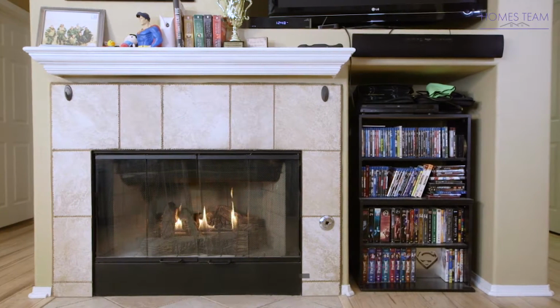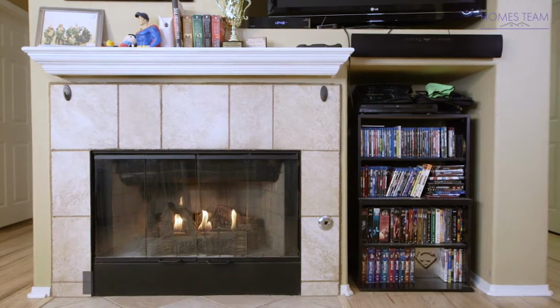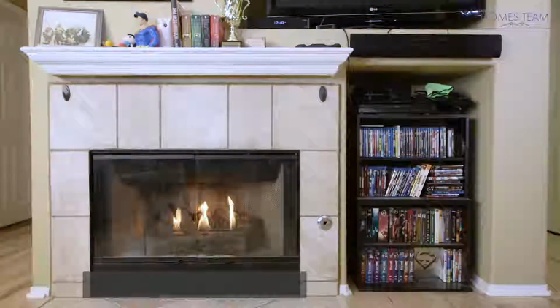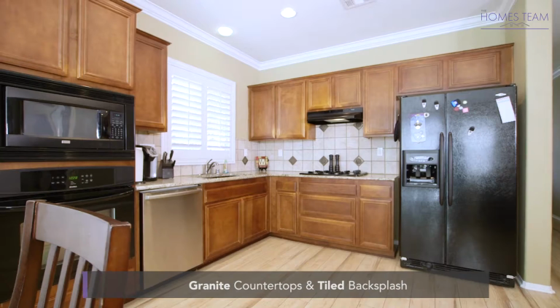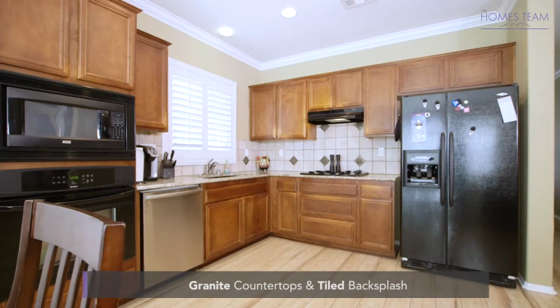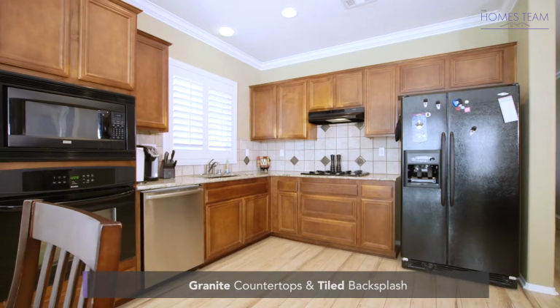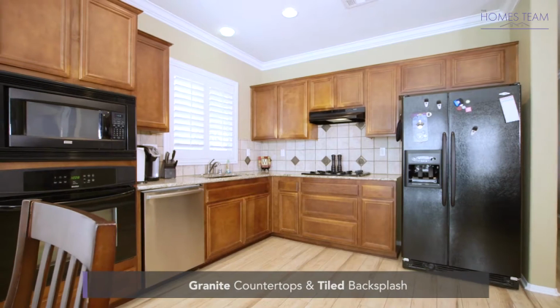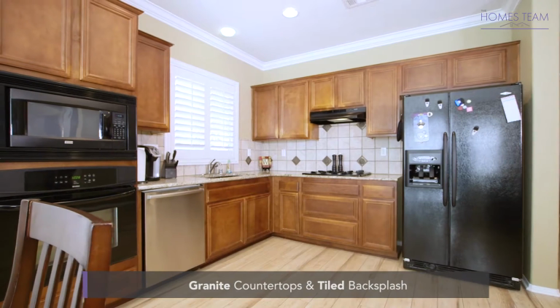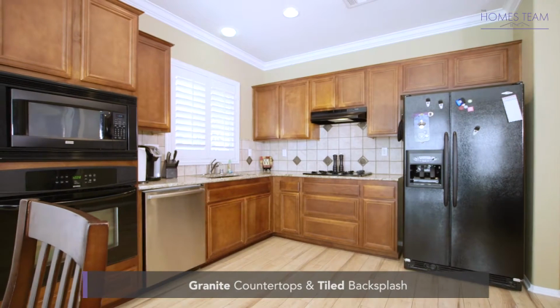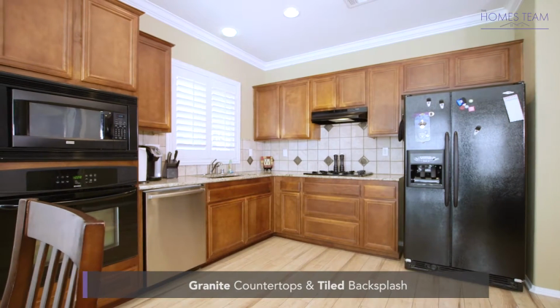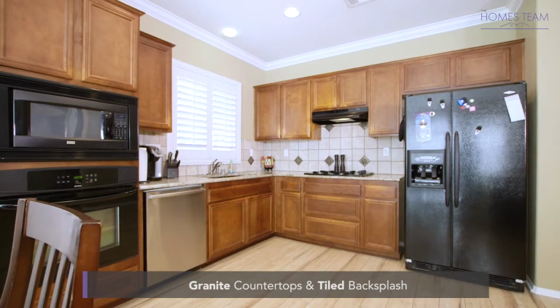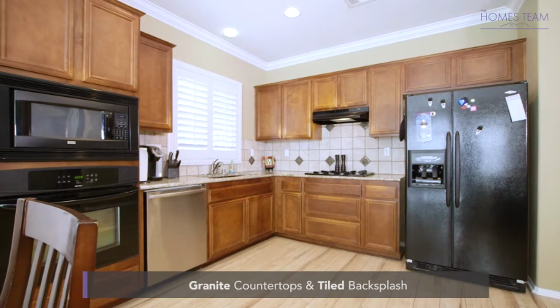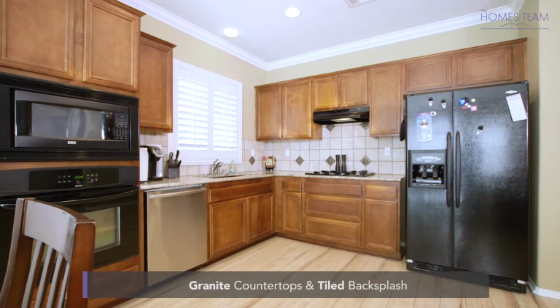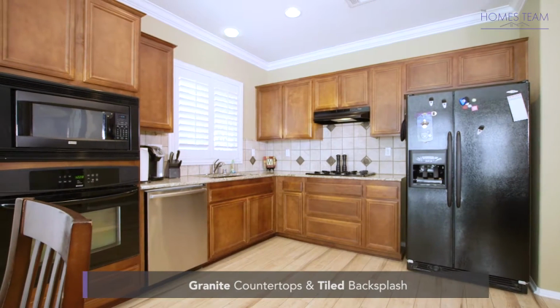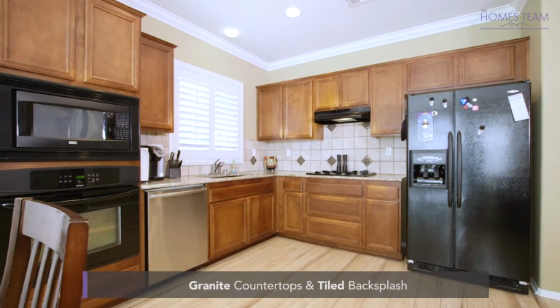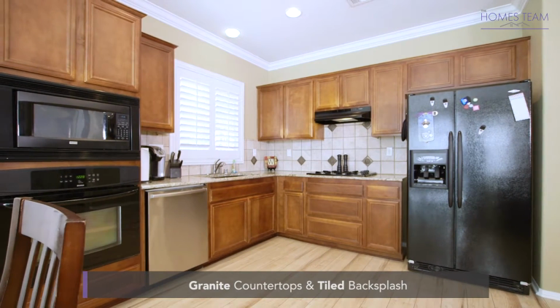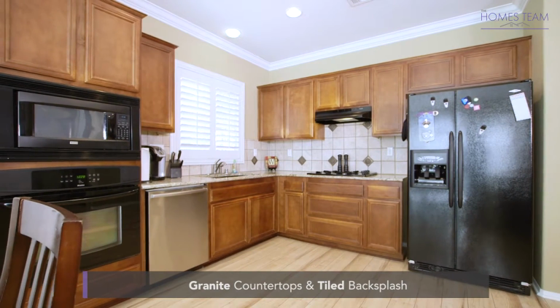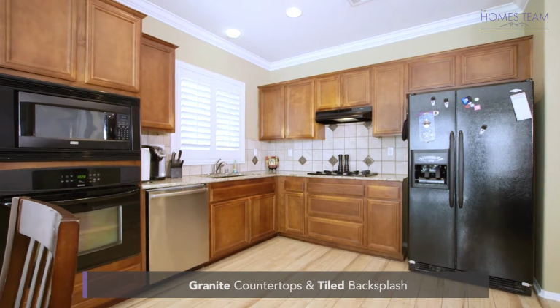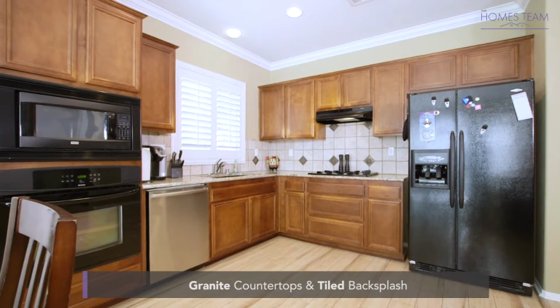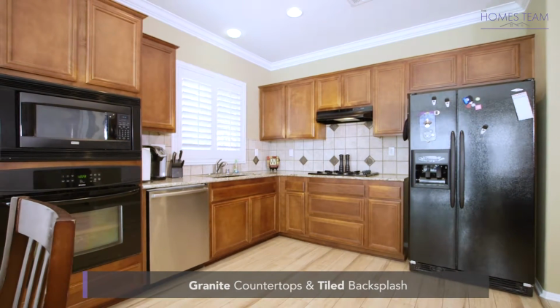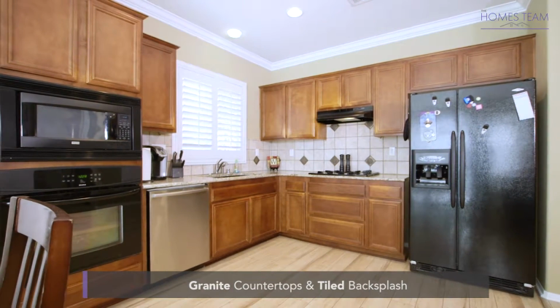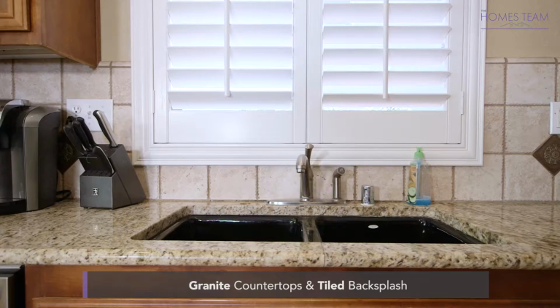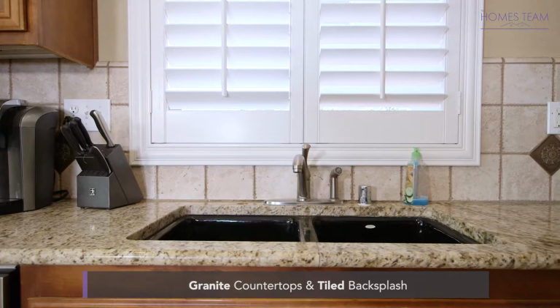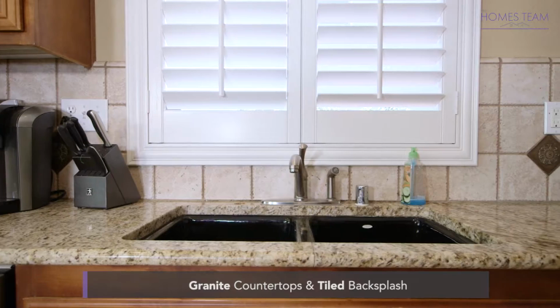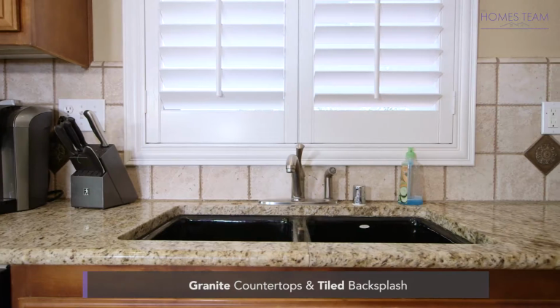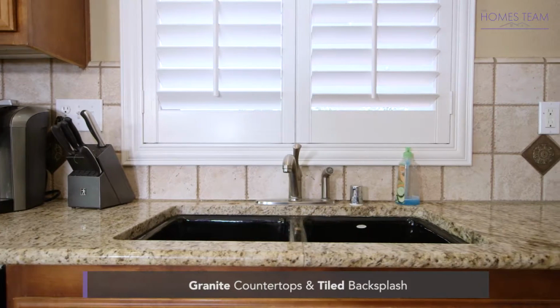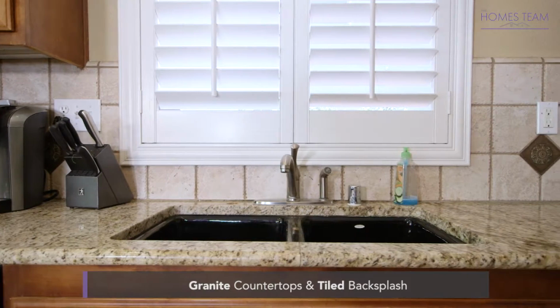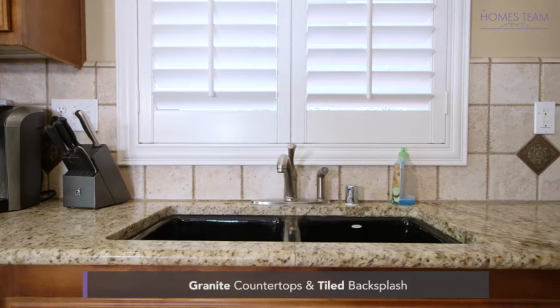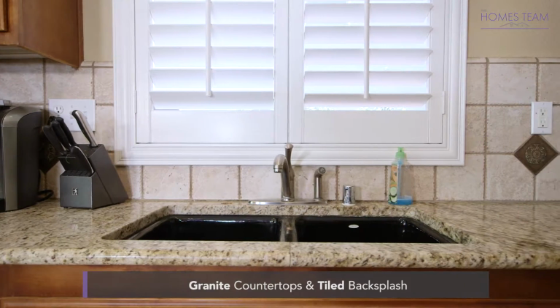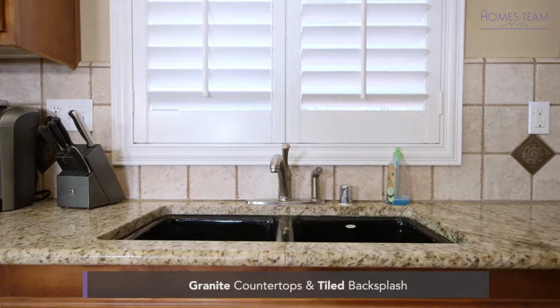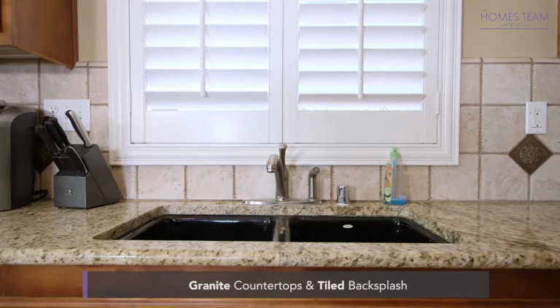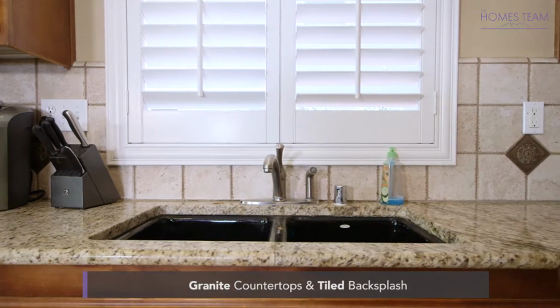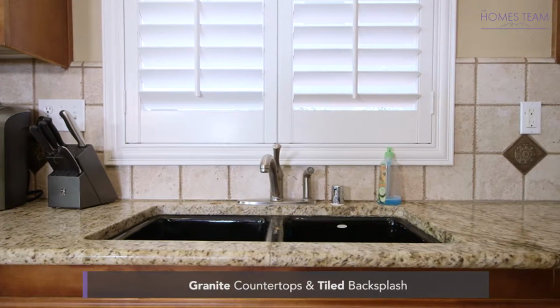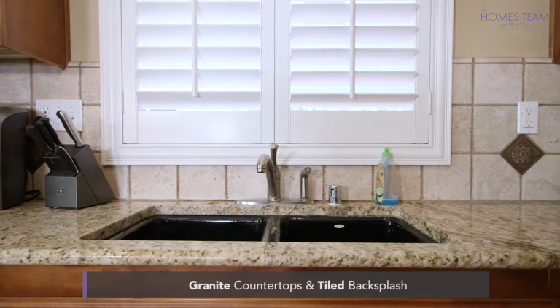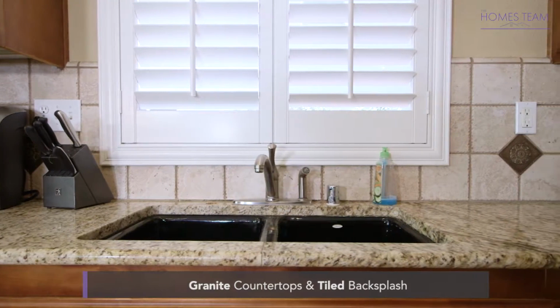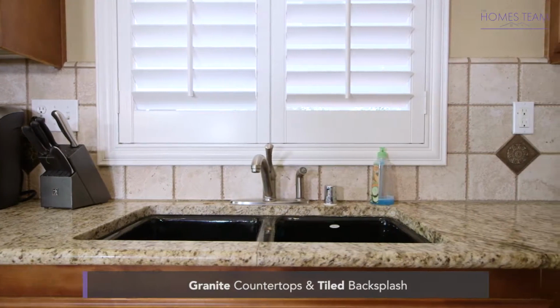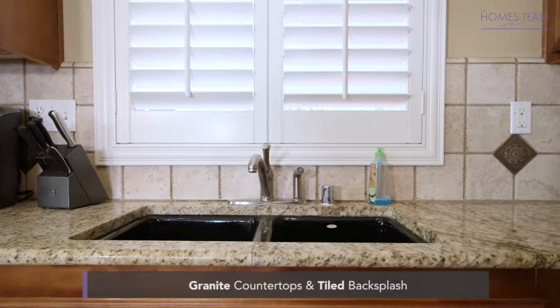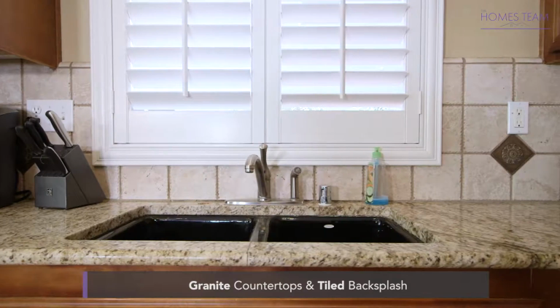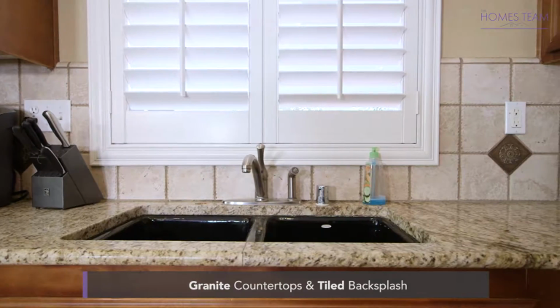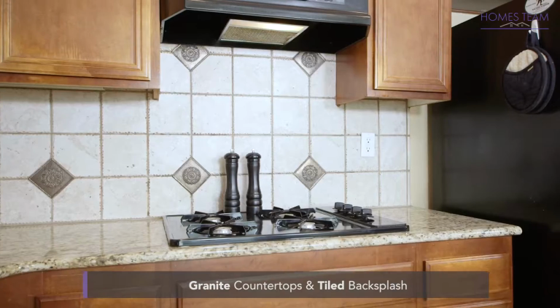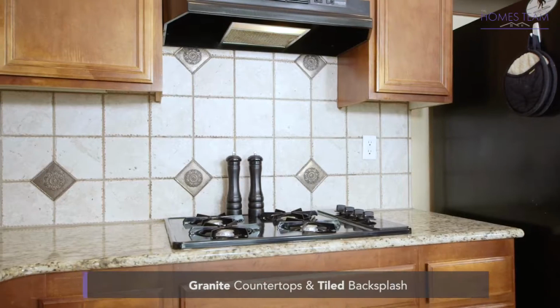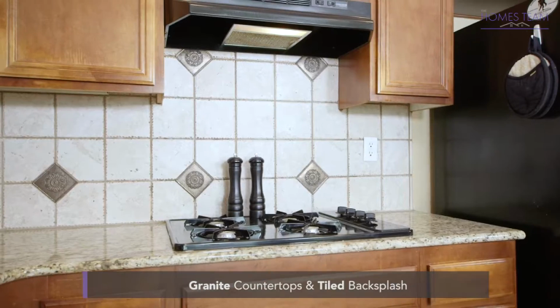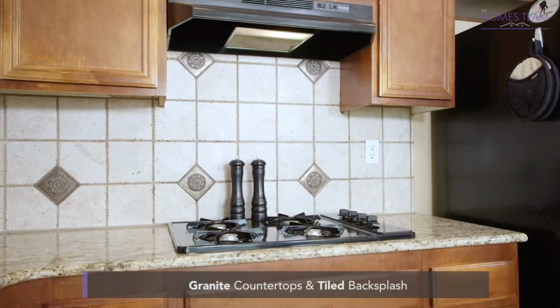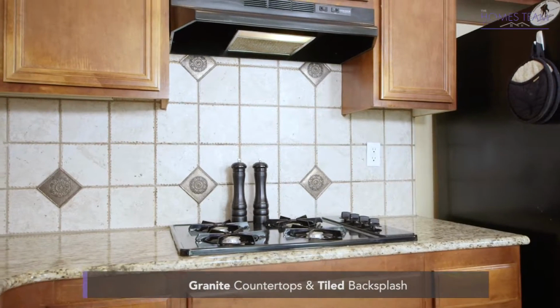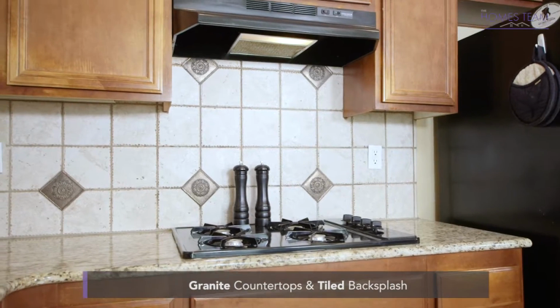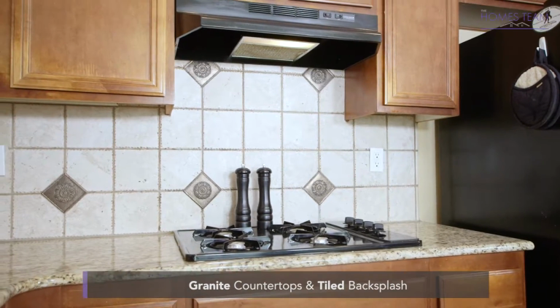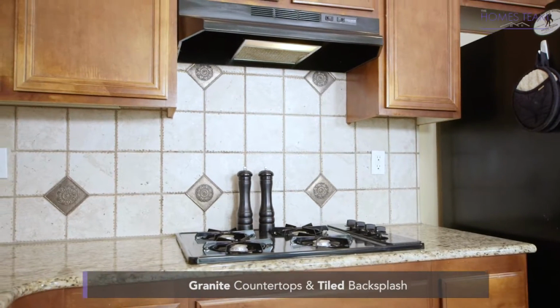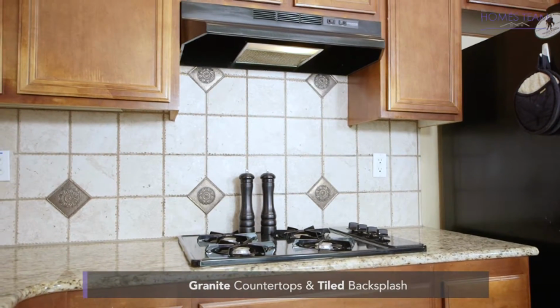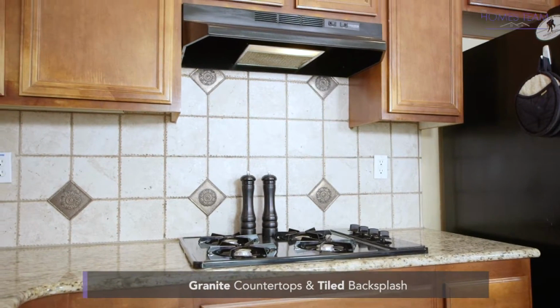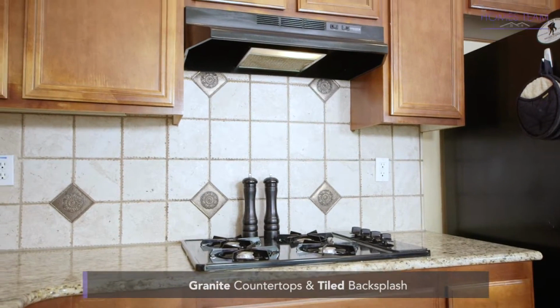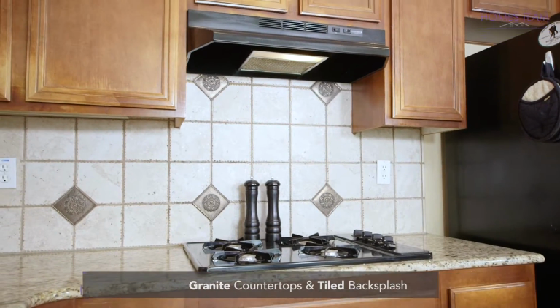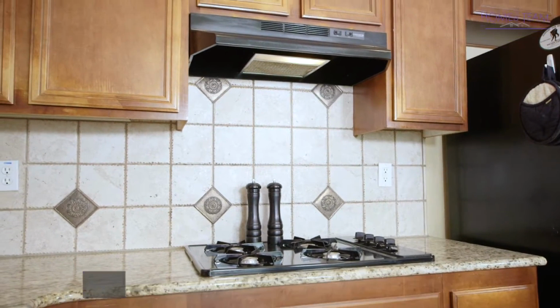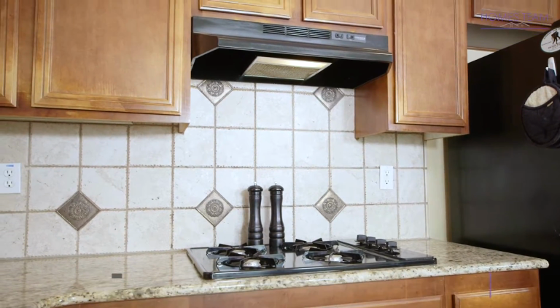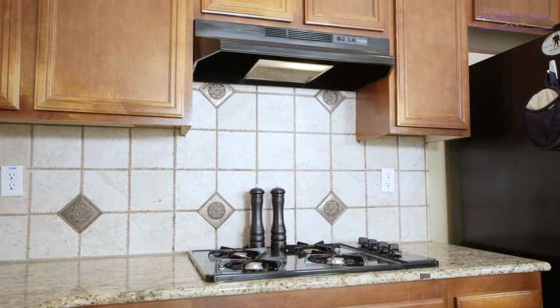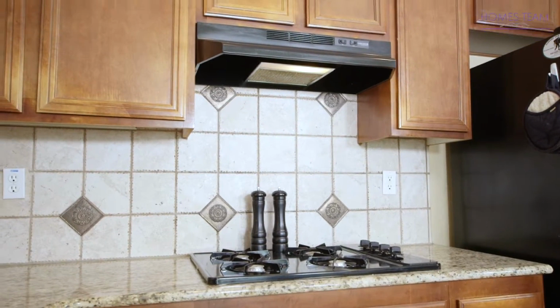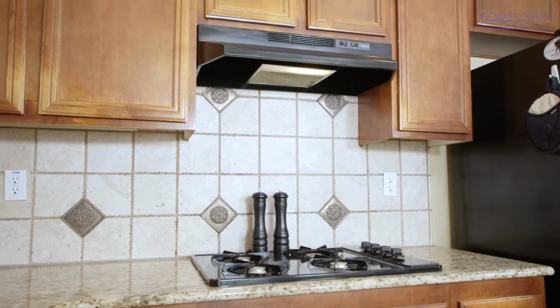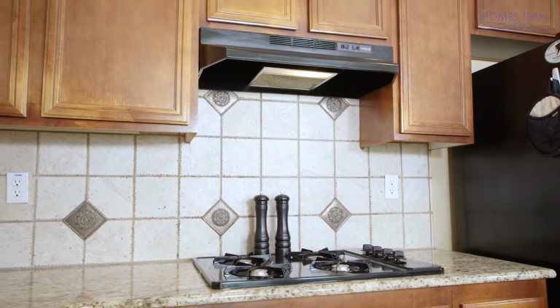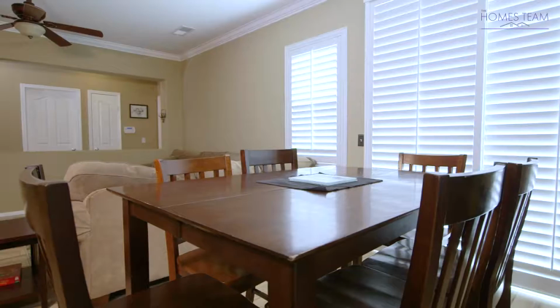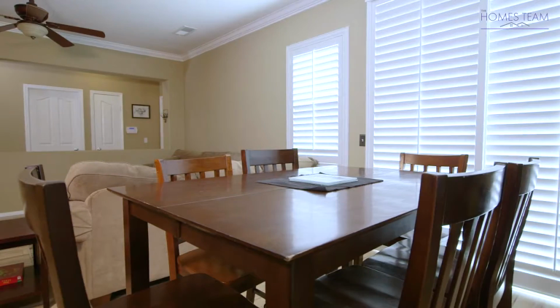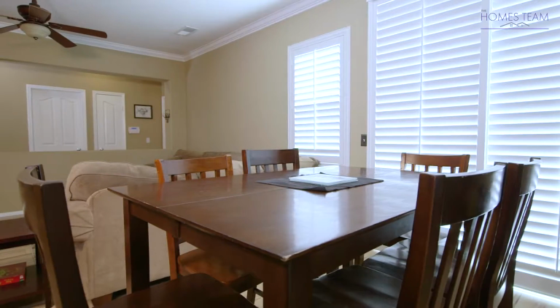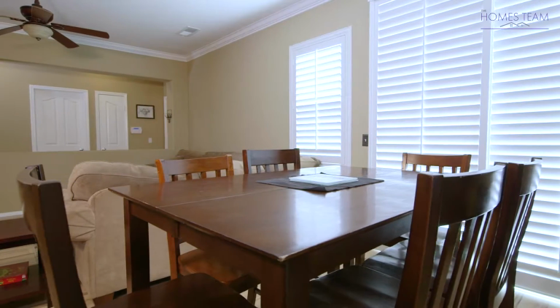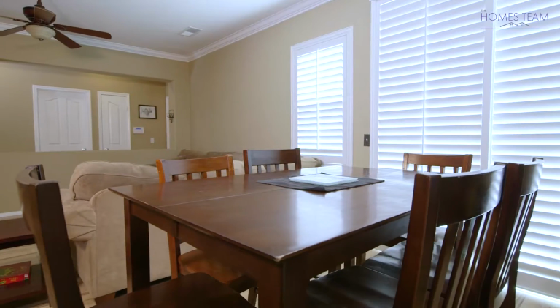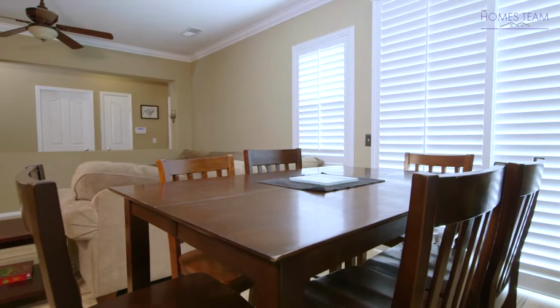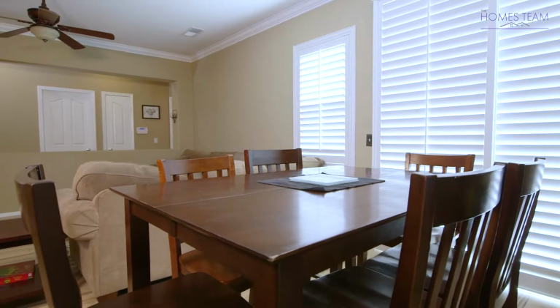The kitchen has granite counters, a tiled backsplash, maple cabinets, plantation shutters, and a nice dining area.